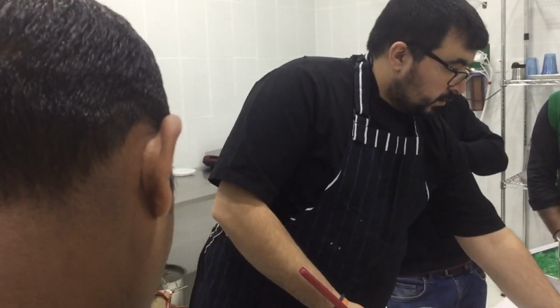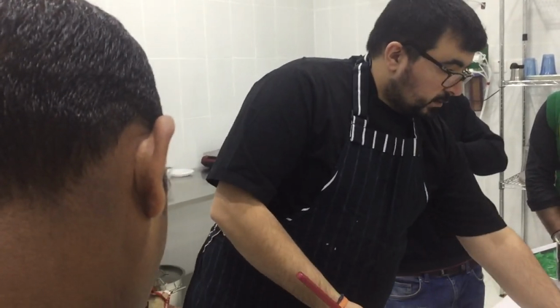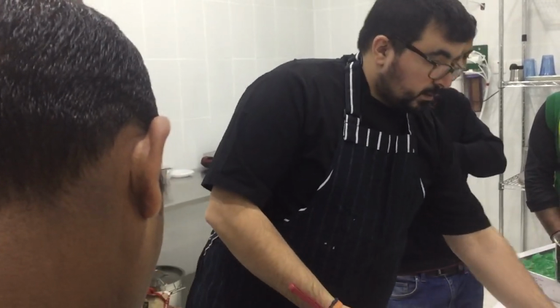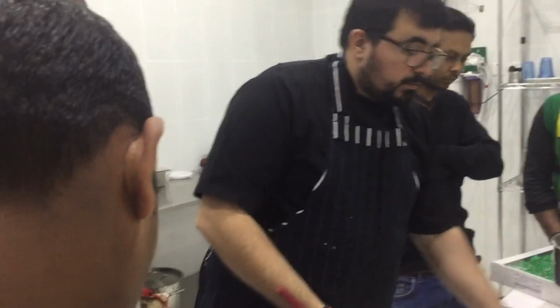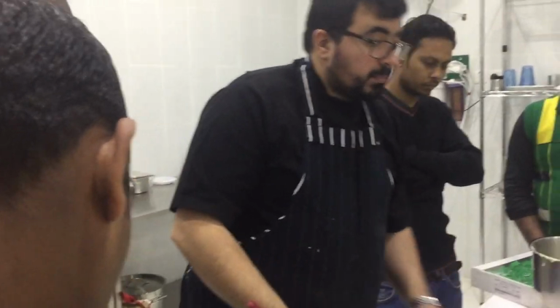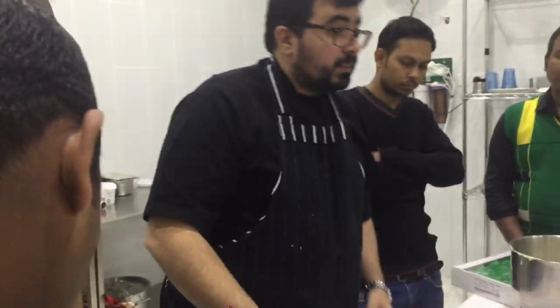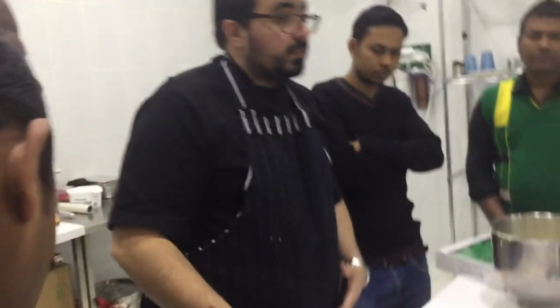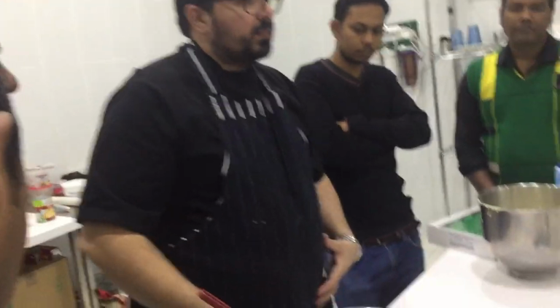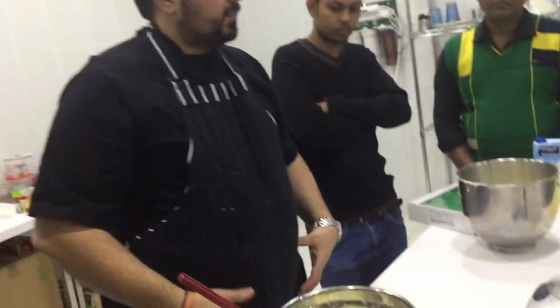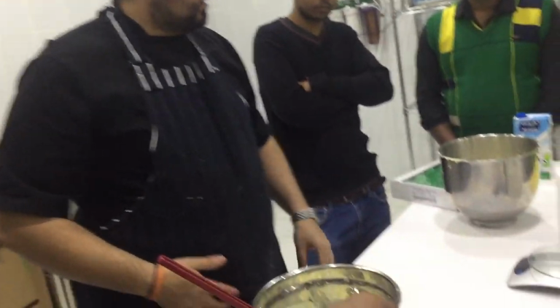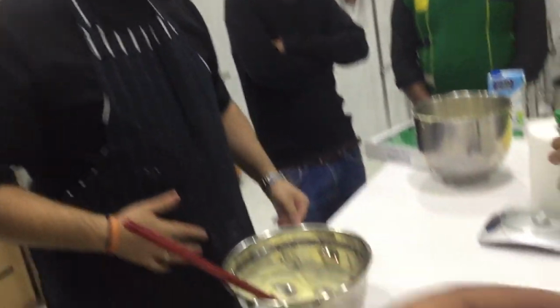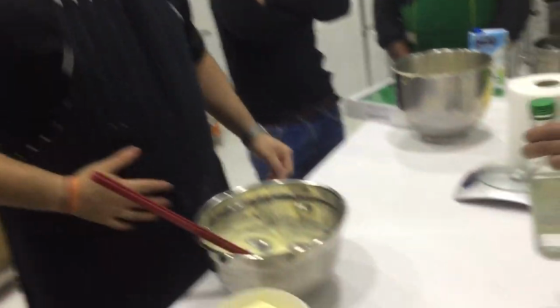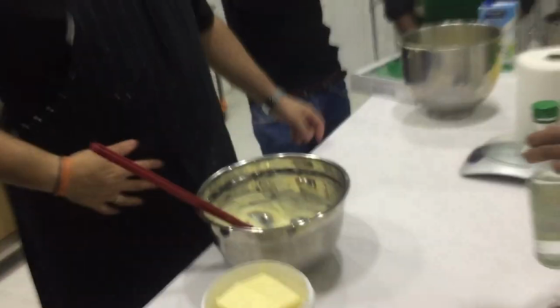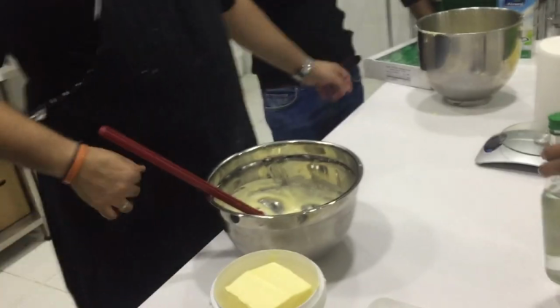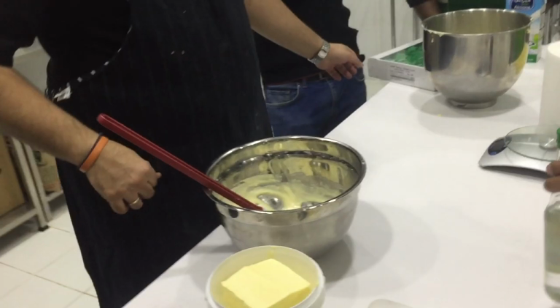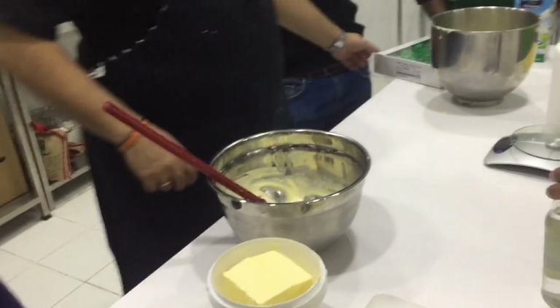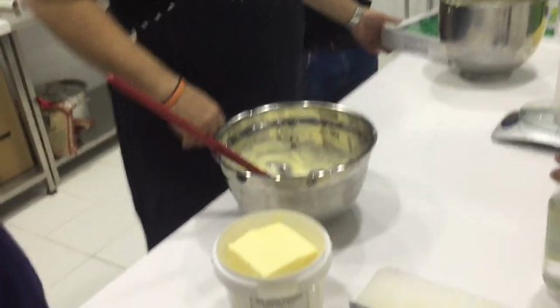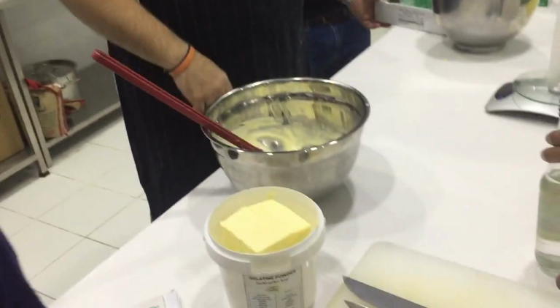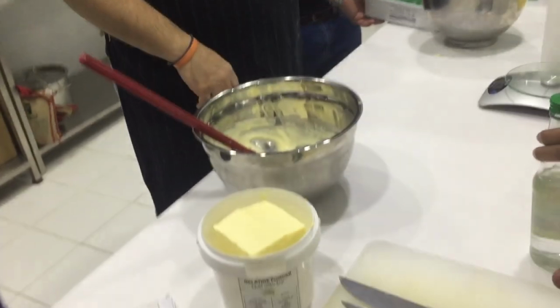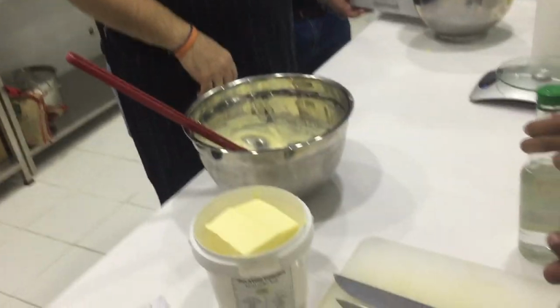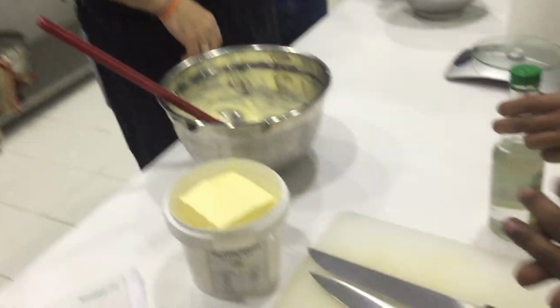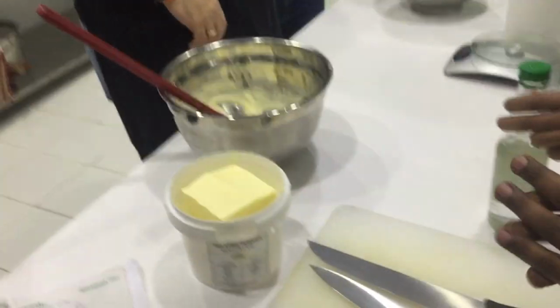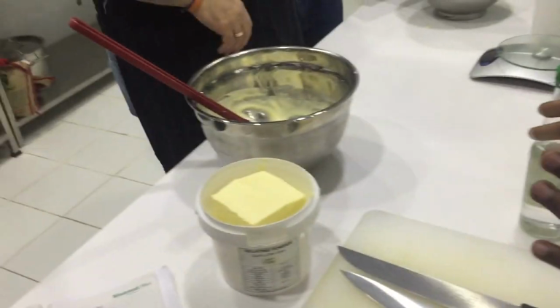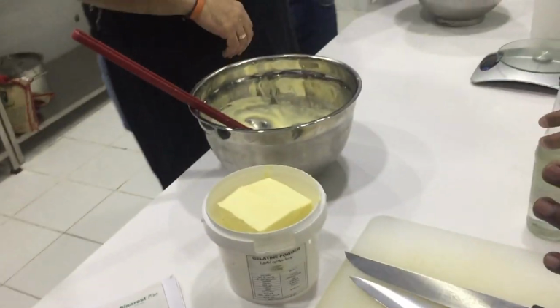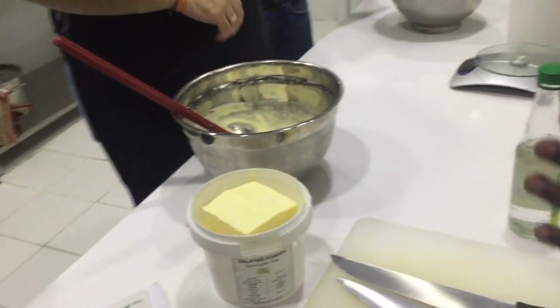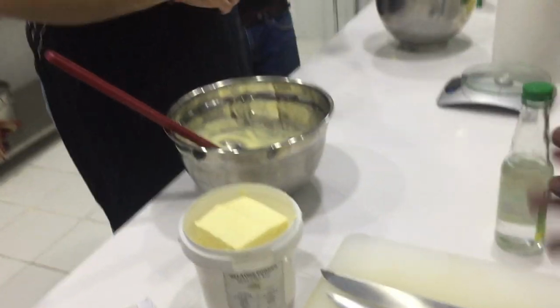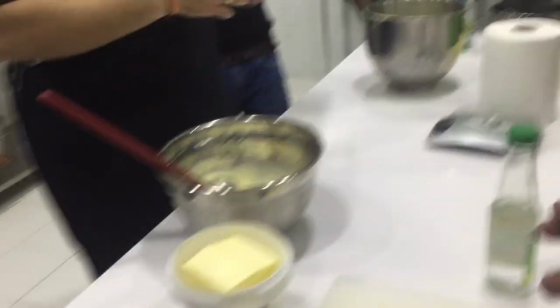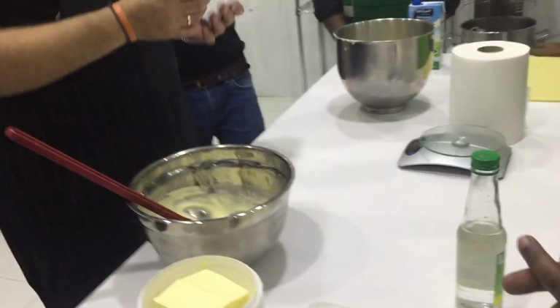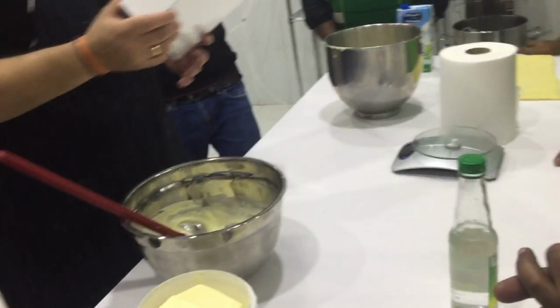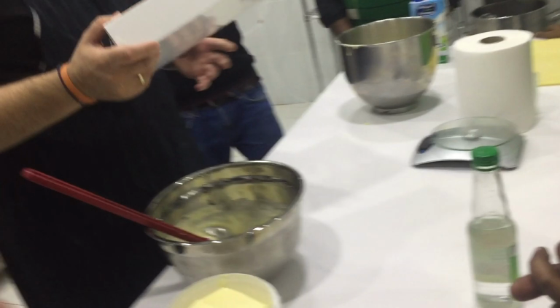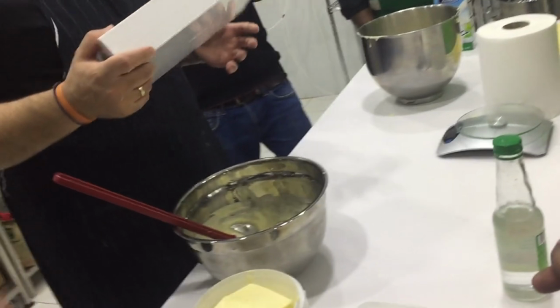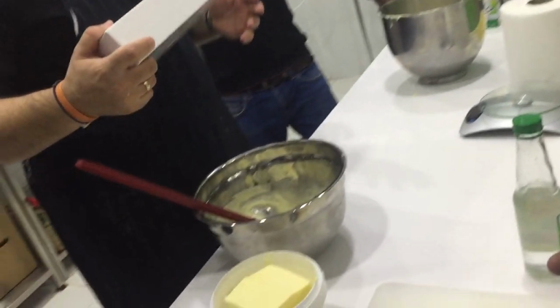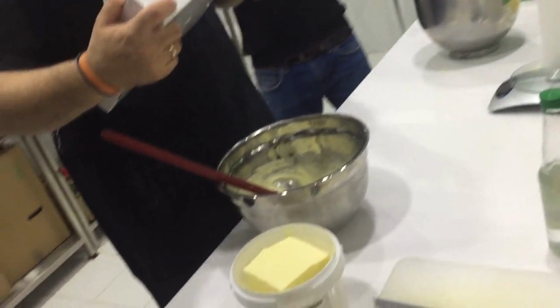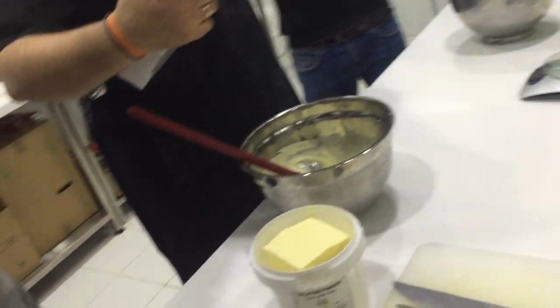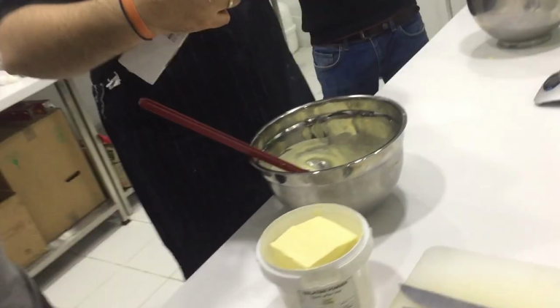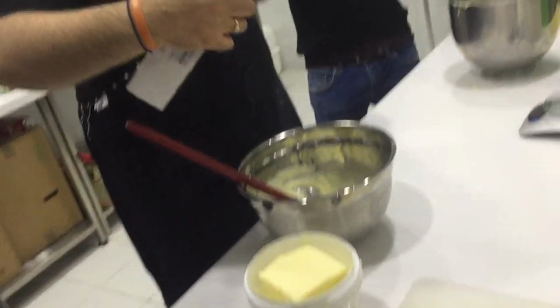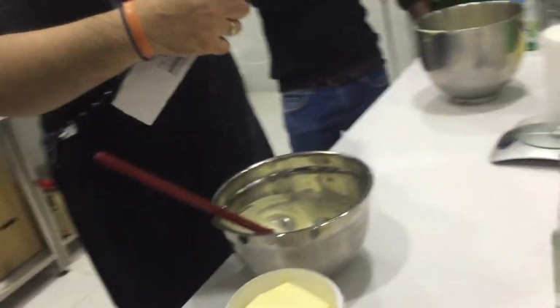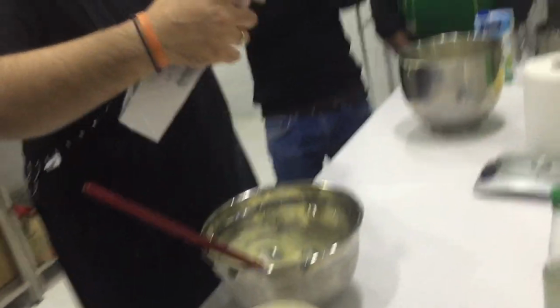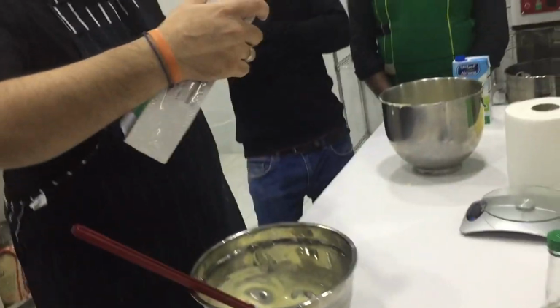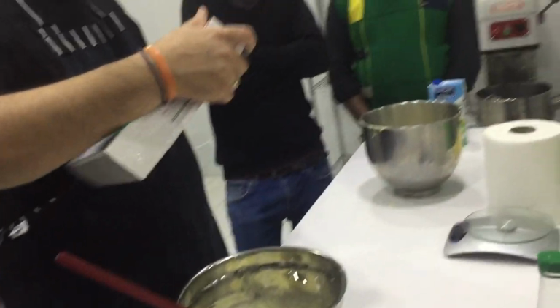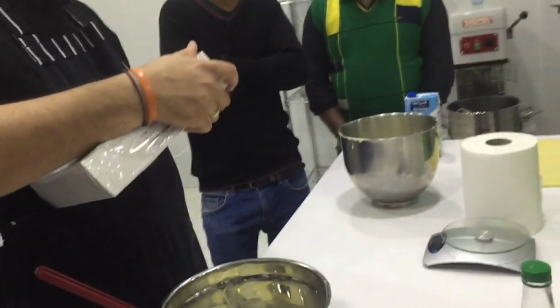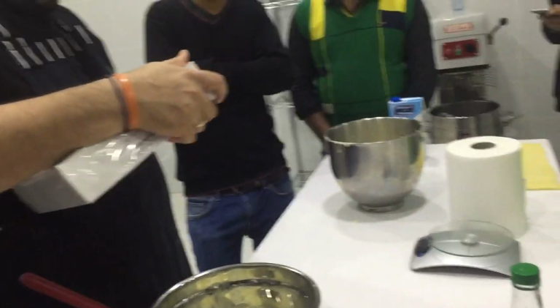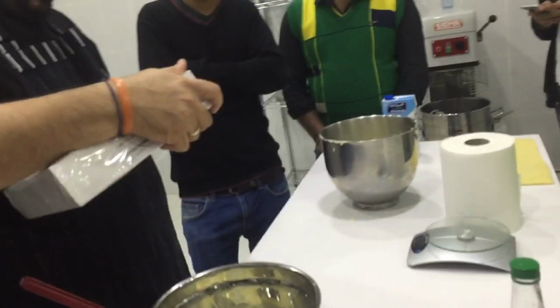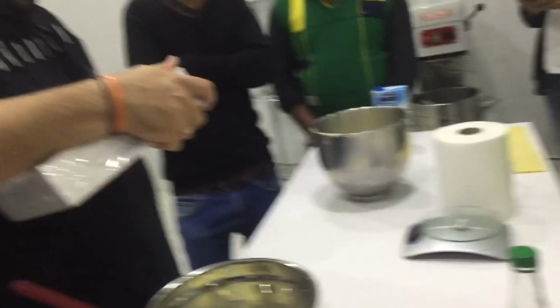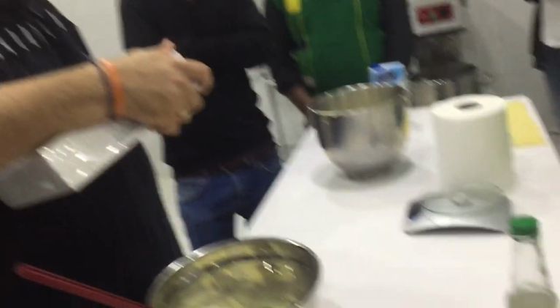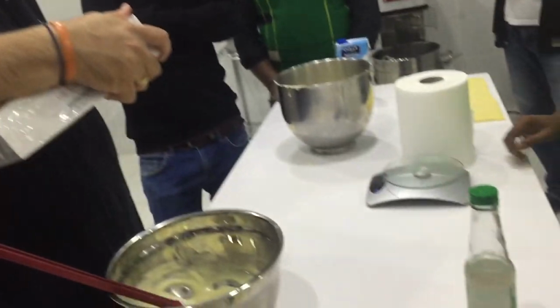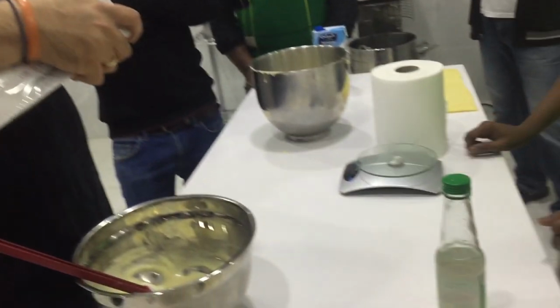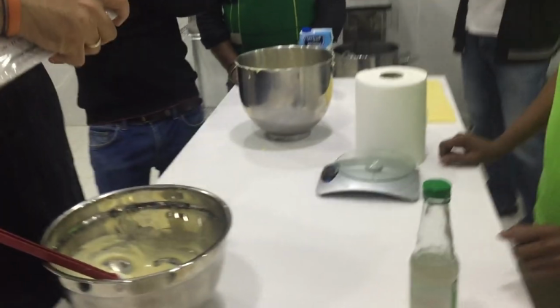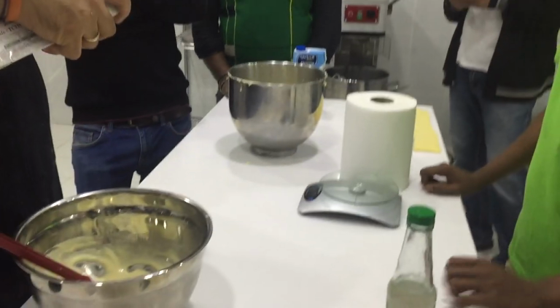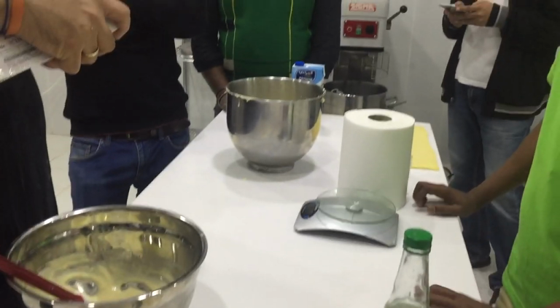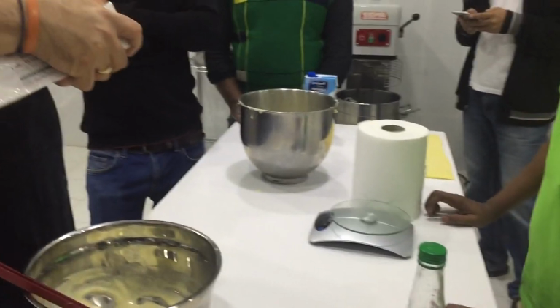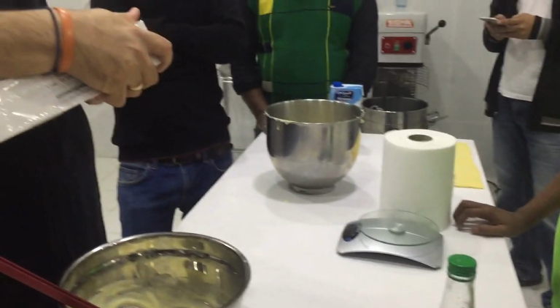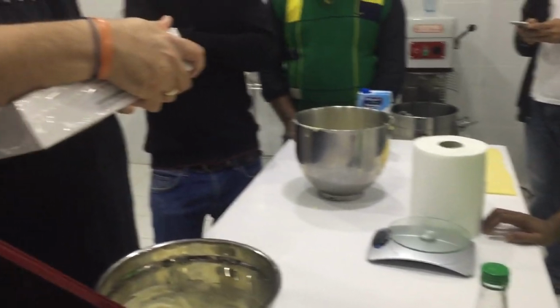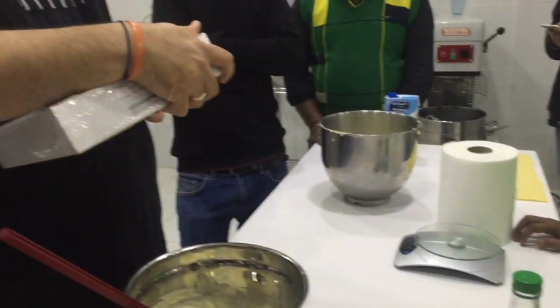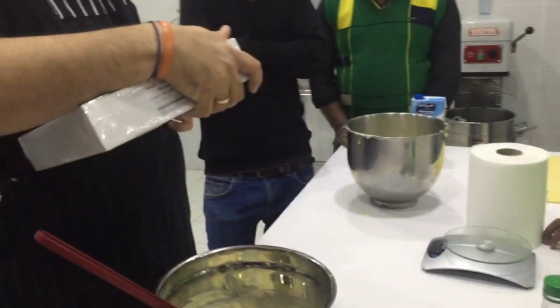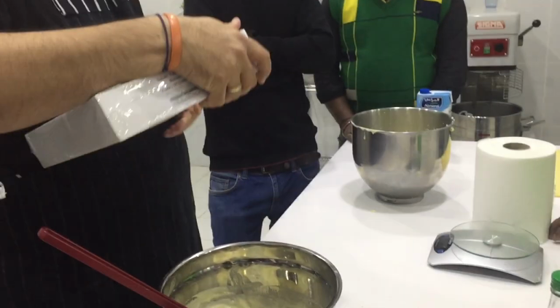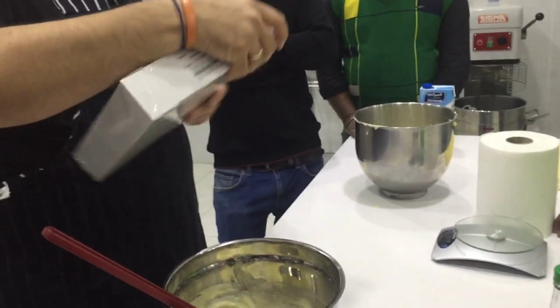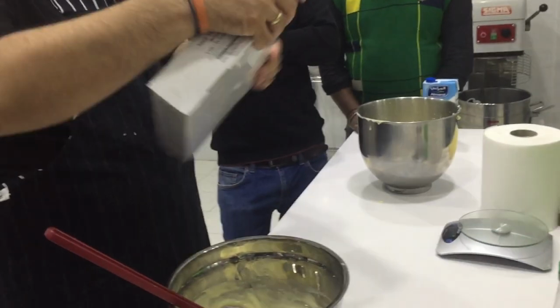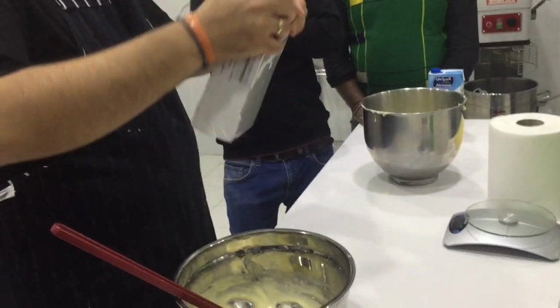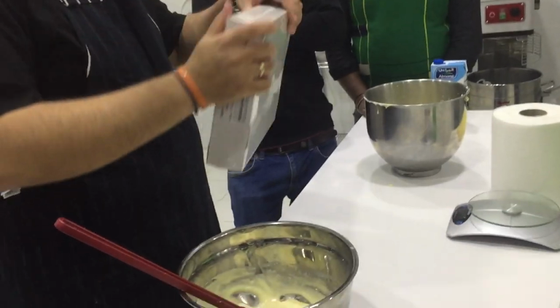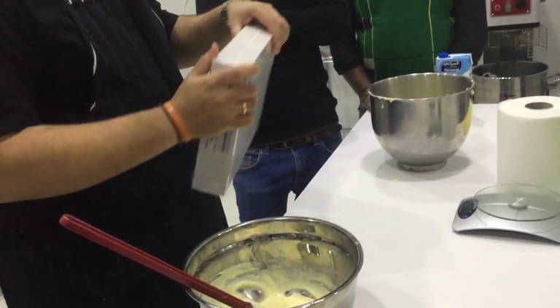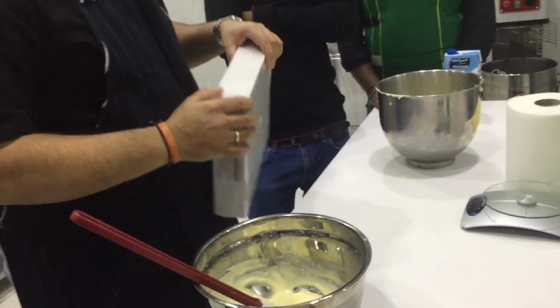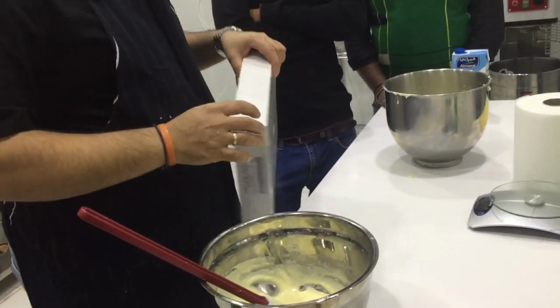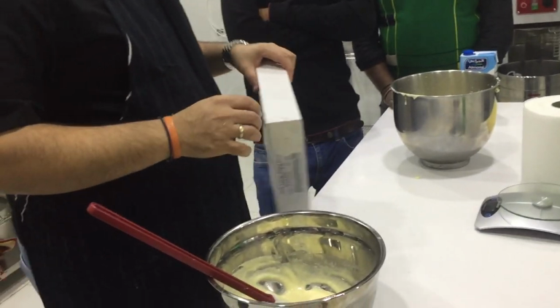Usually, any flavor we can add in this mixture. Yes. This is a basic mixture. You put vanilla, rose water.